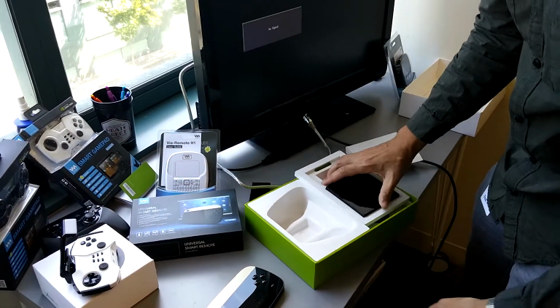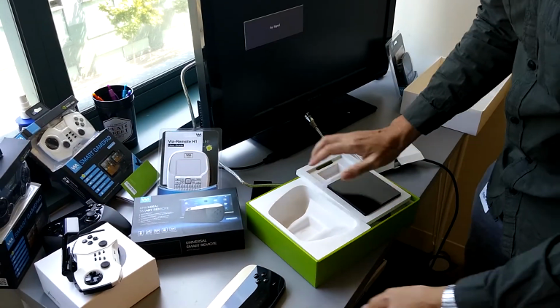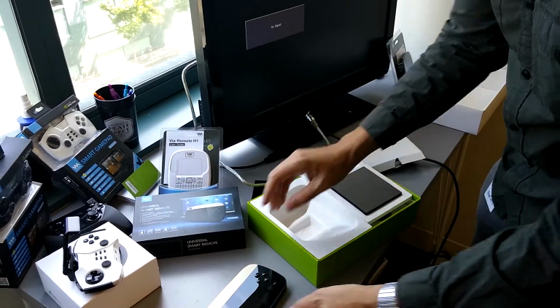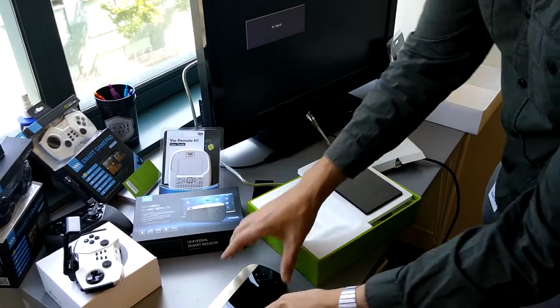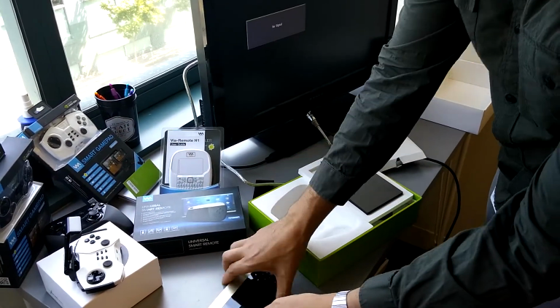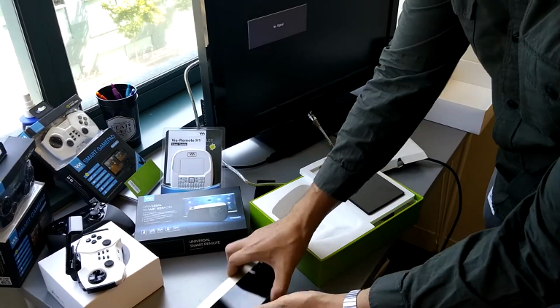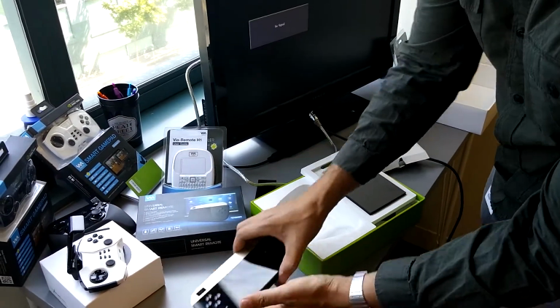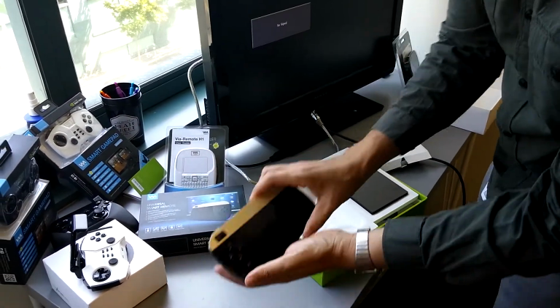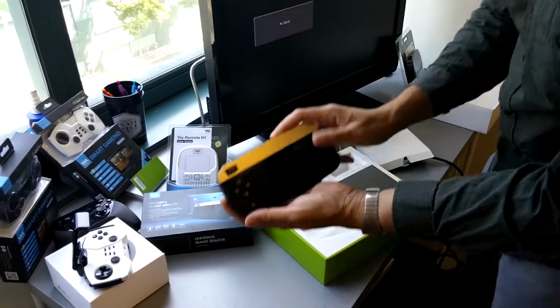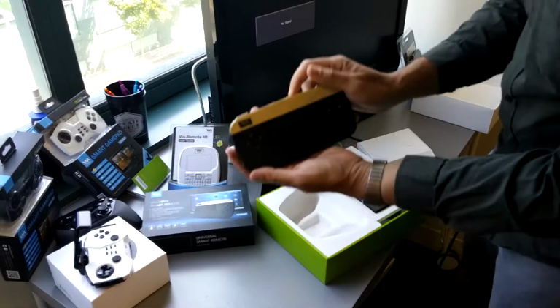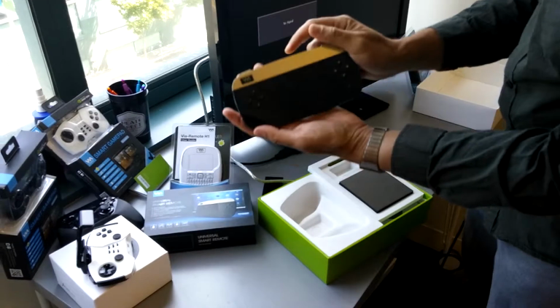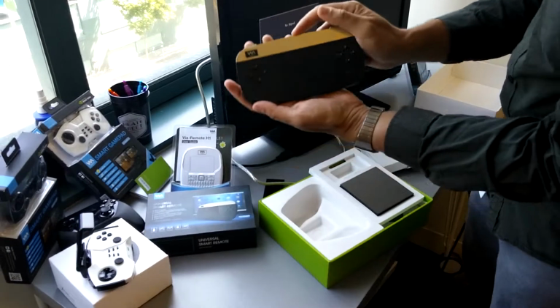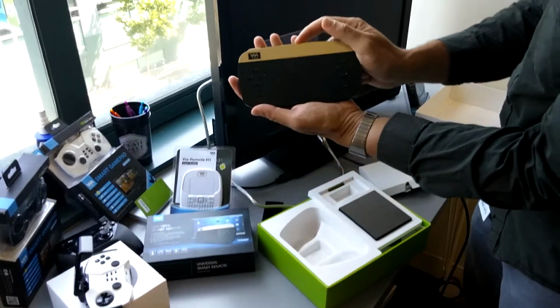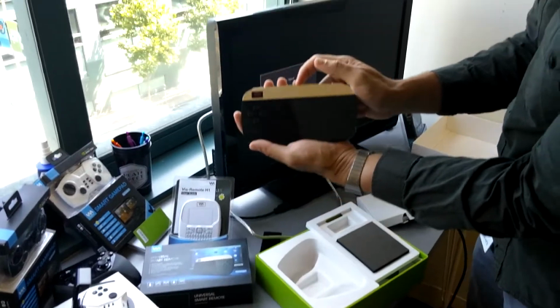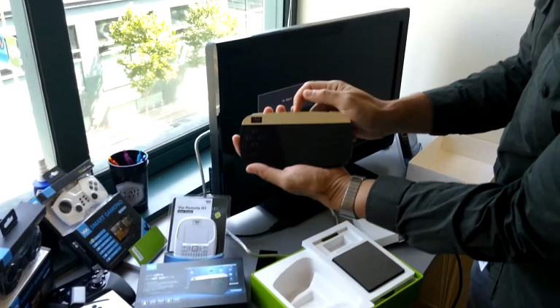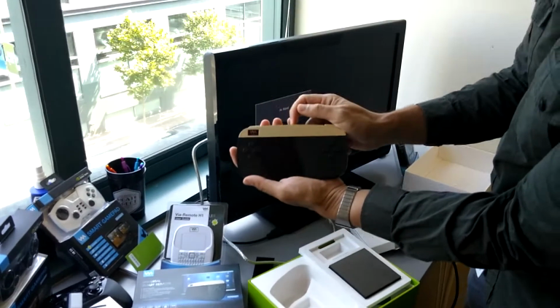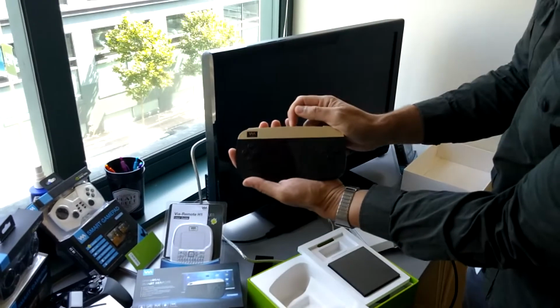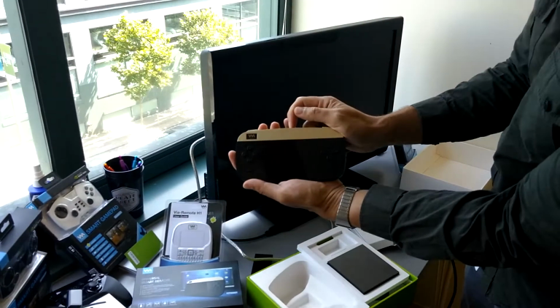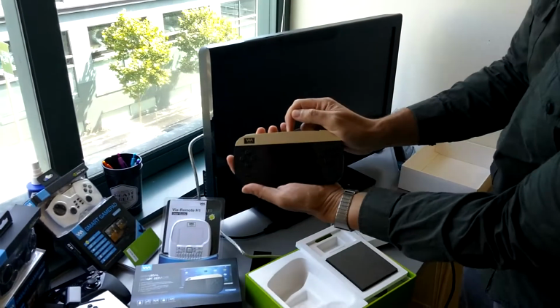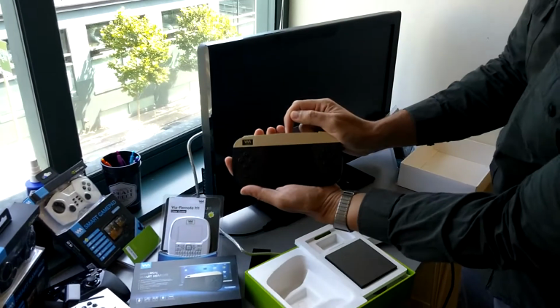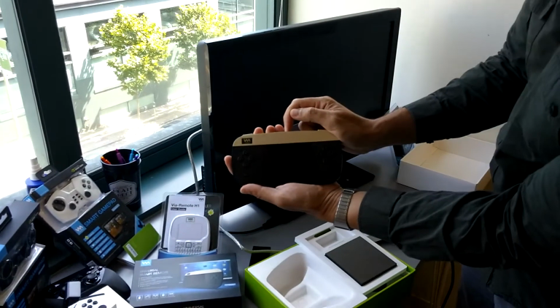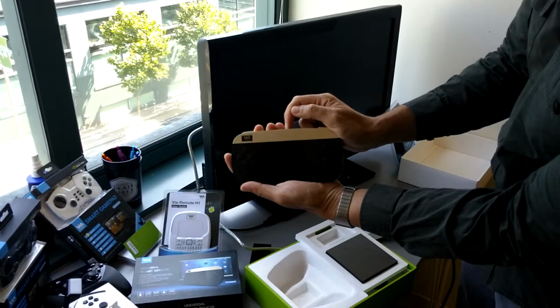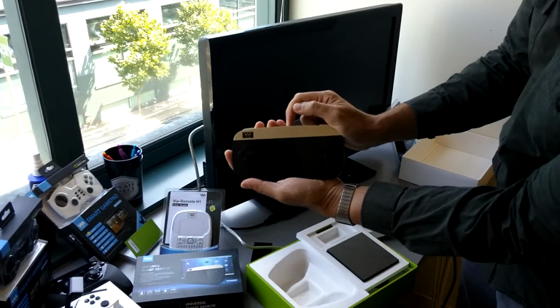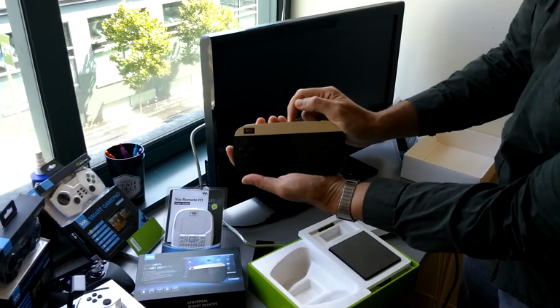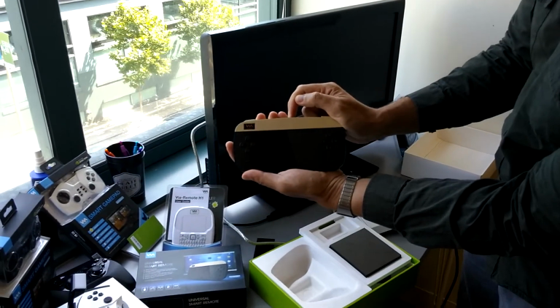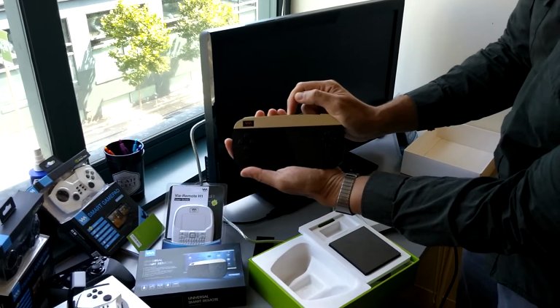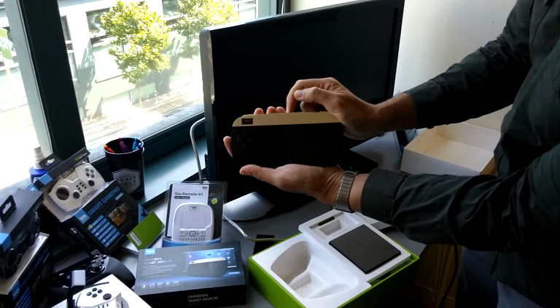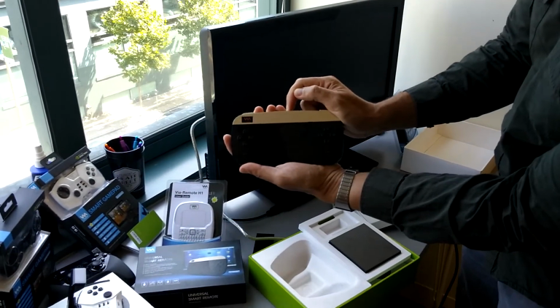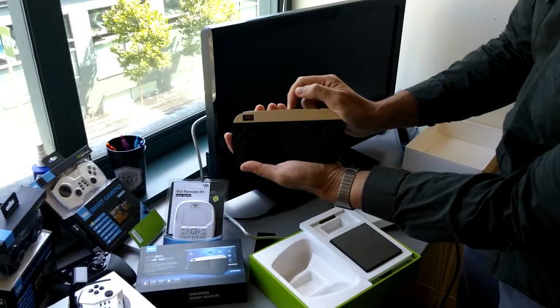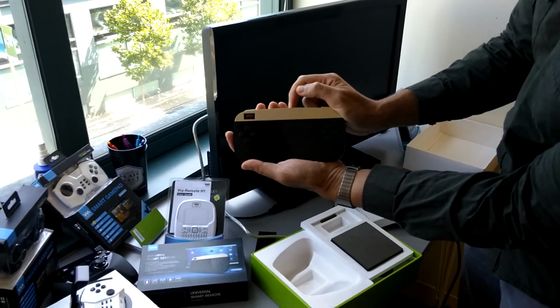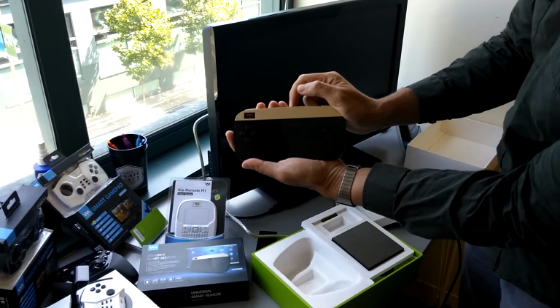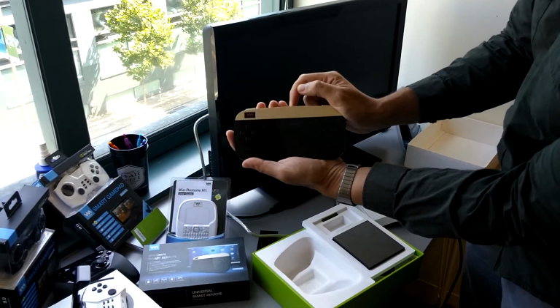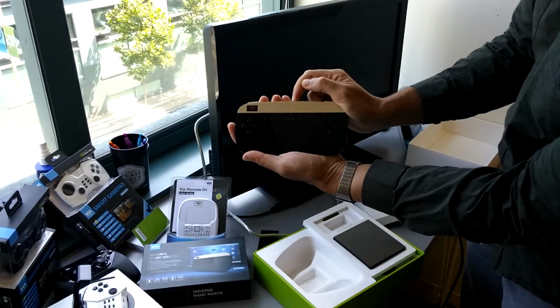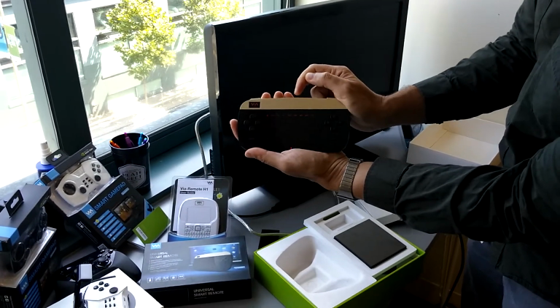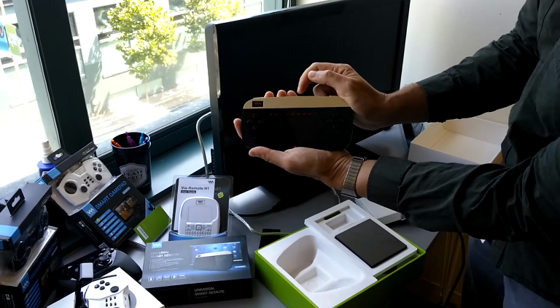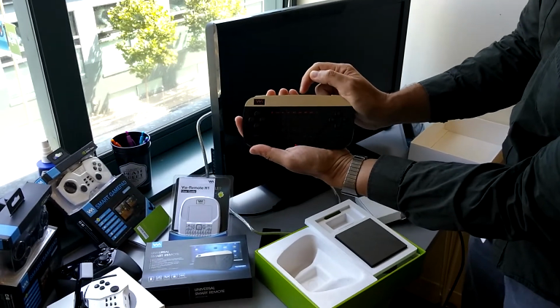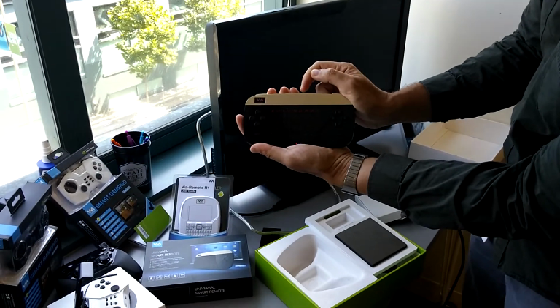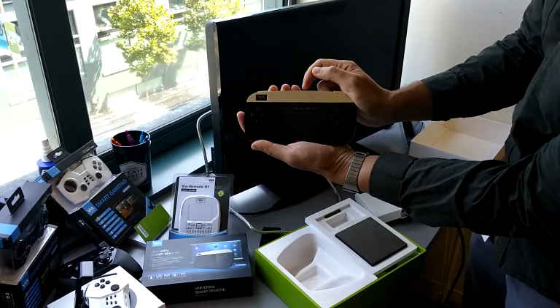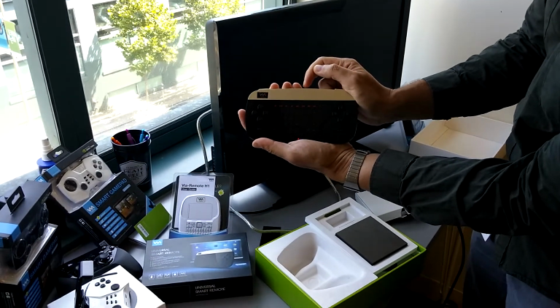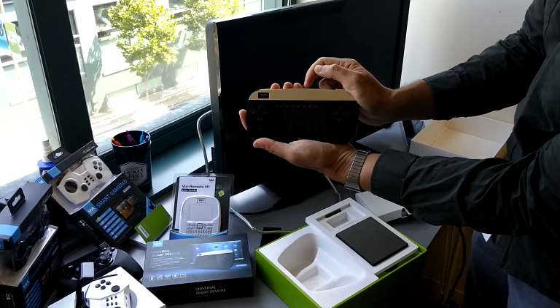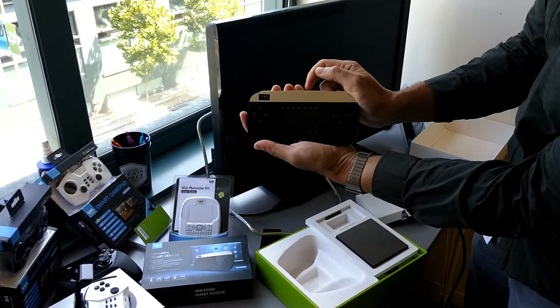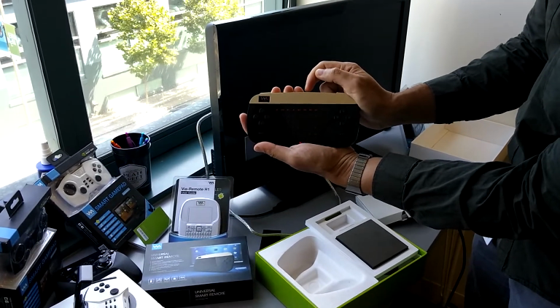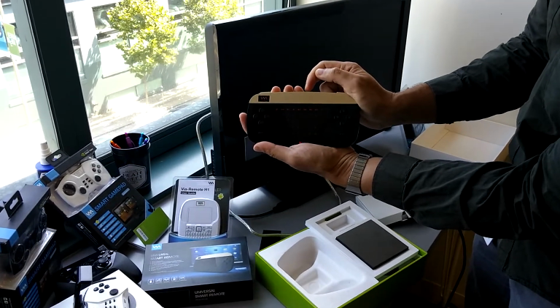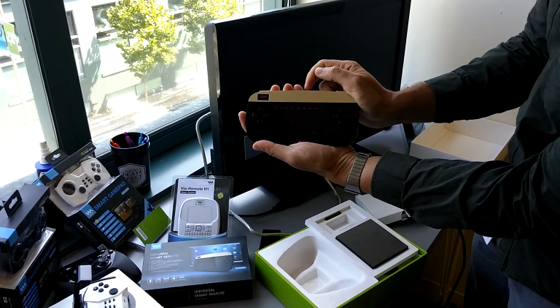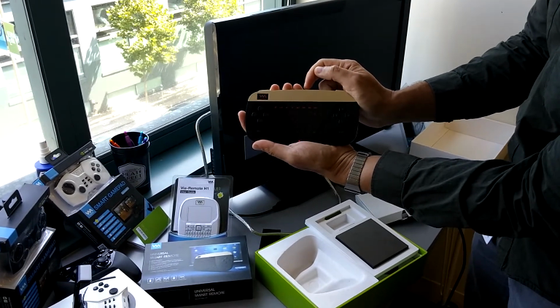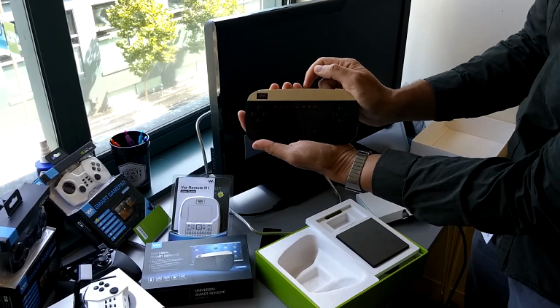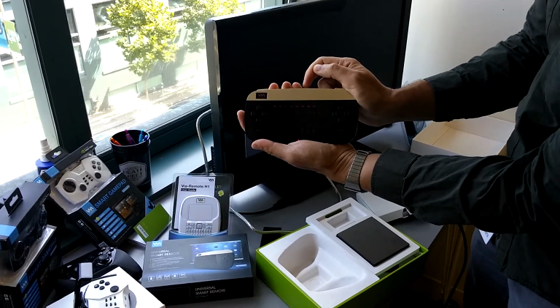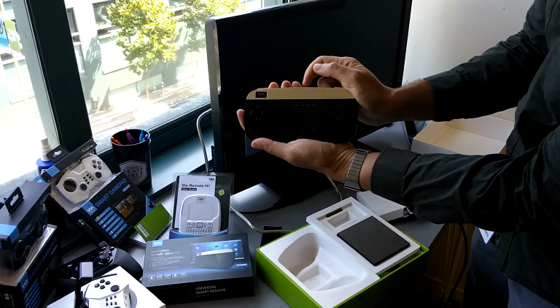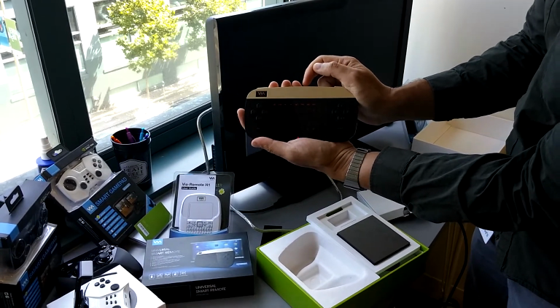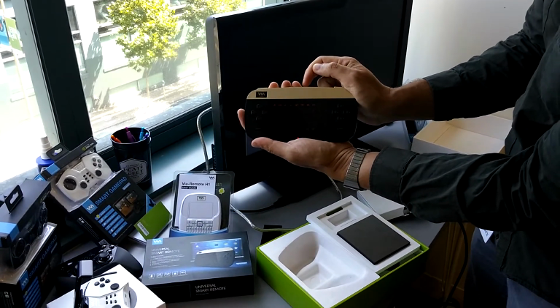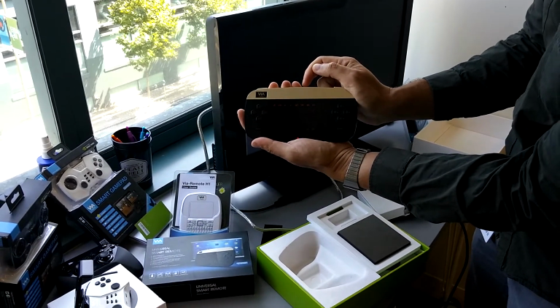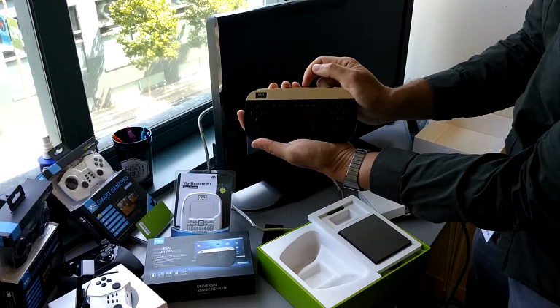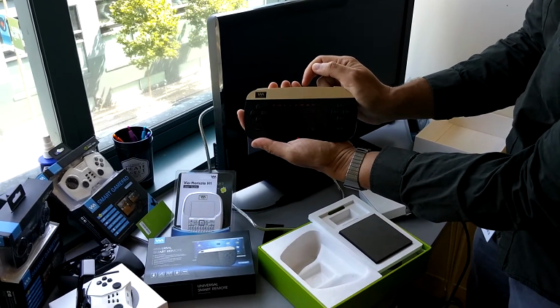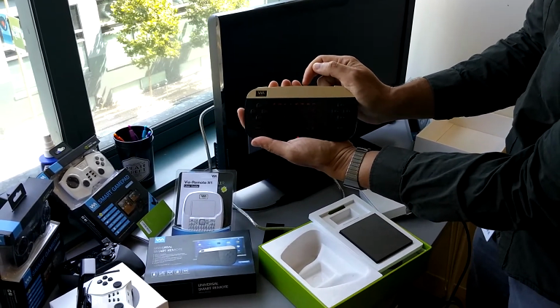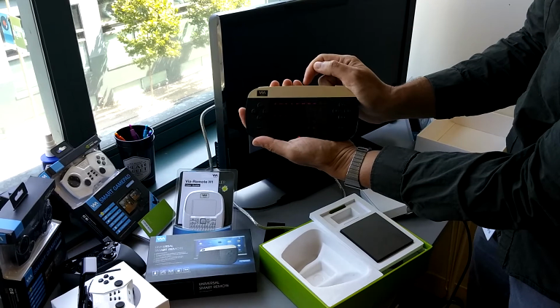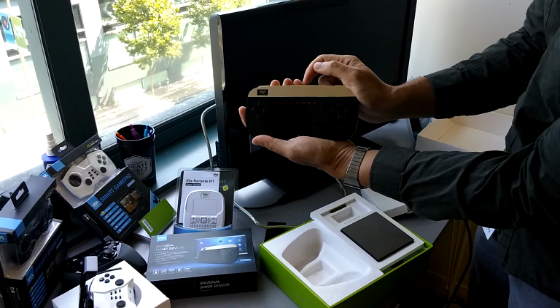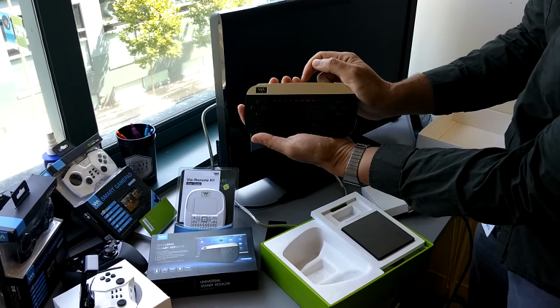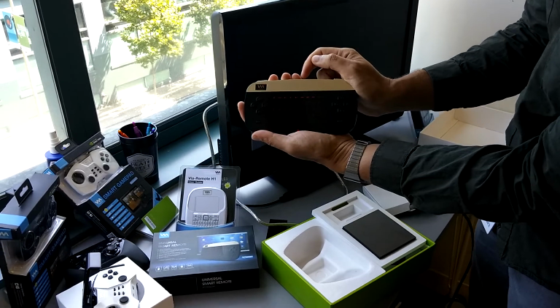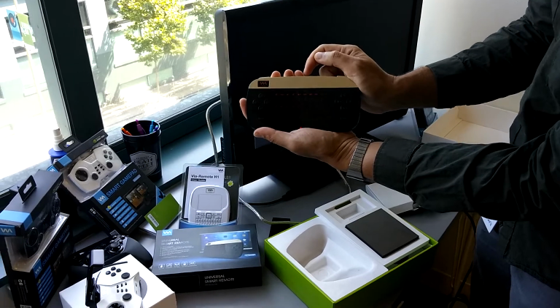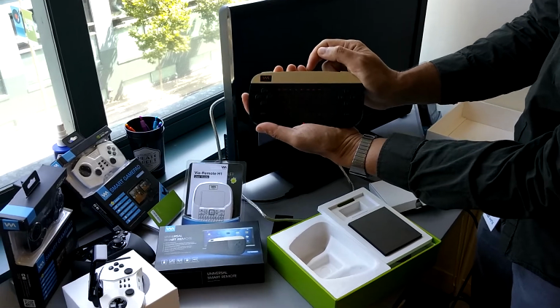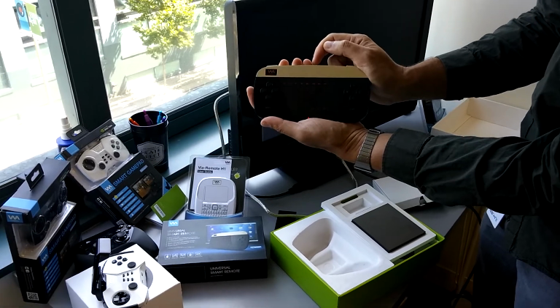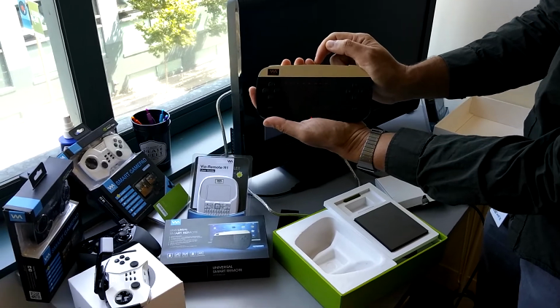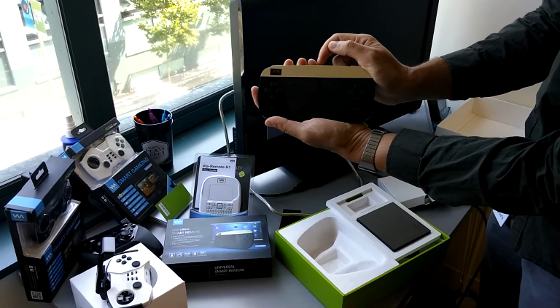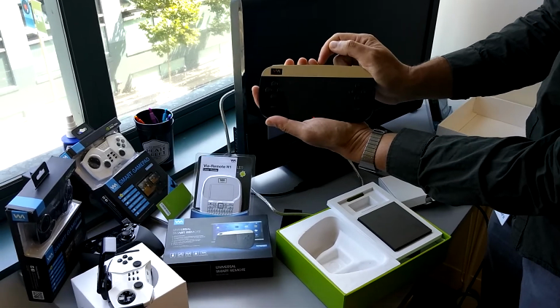Stay tuned everybody, and we will do another video where we're going to connect the Viaplay Type-C all-in-one smart remote. Thank you.